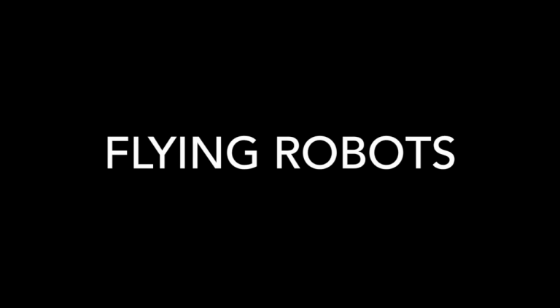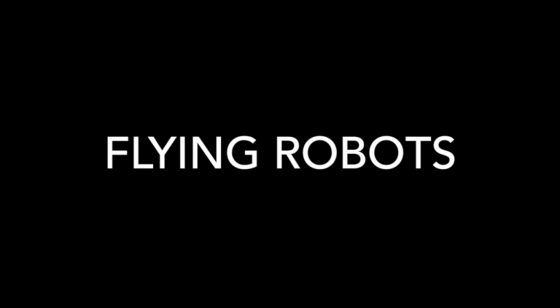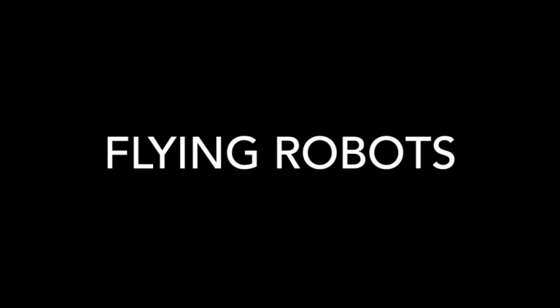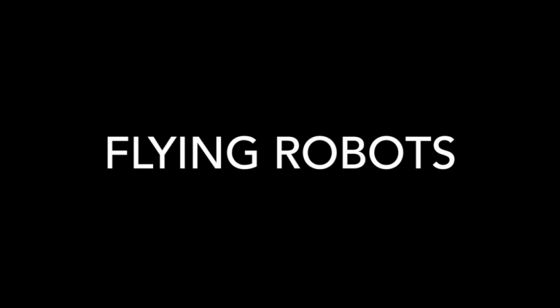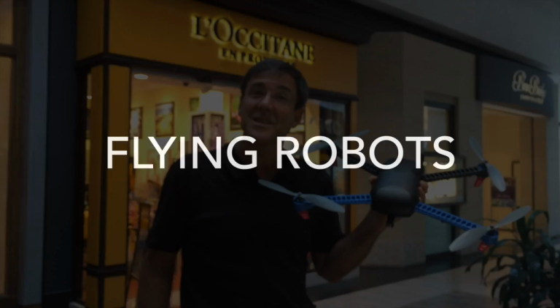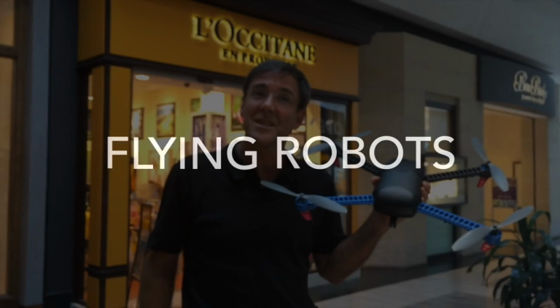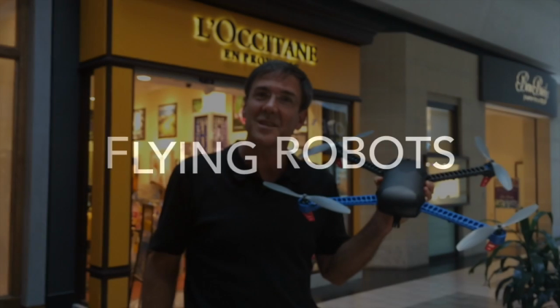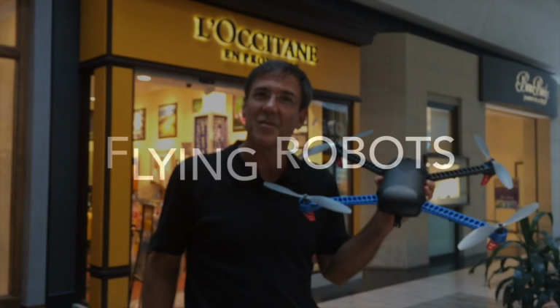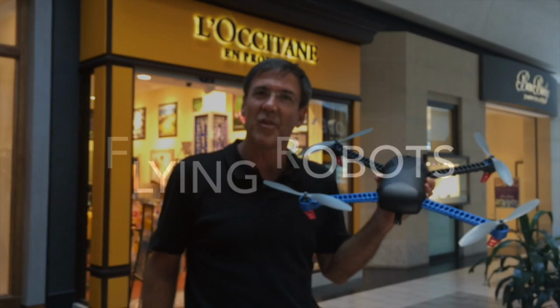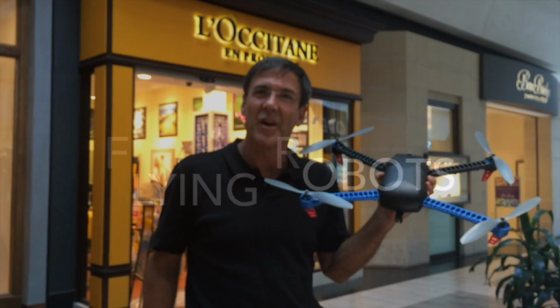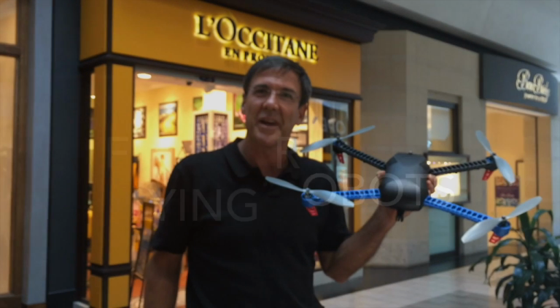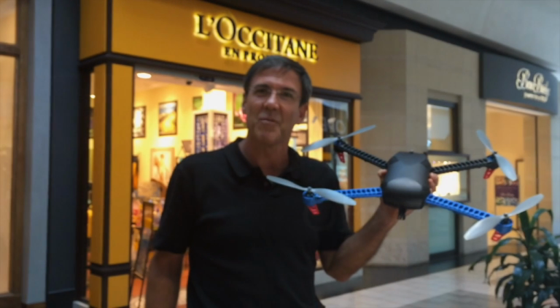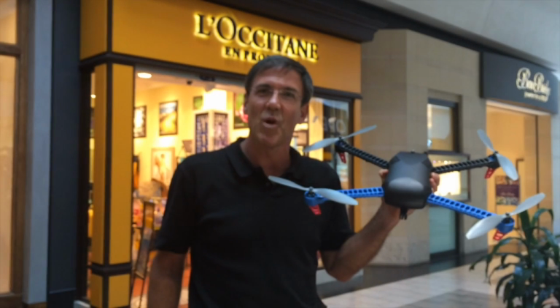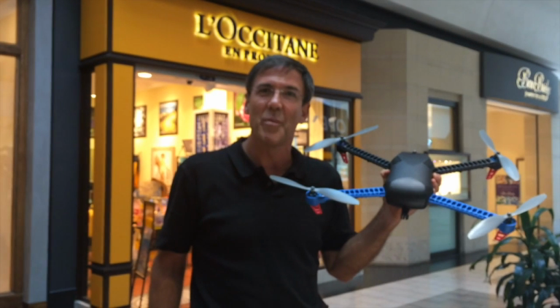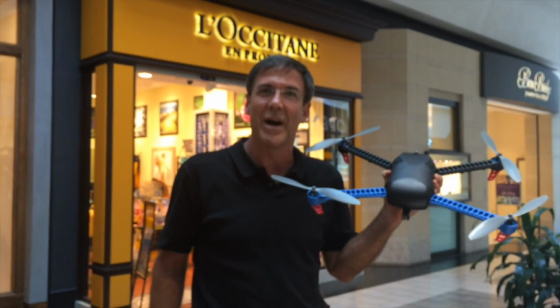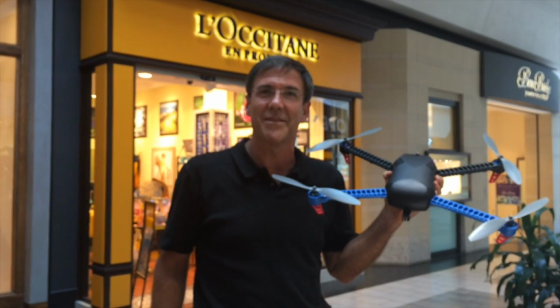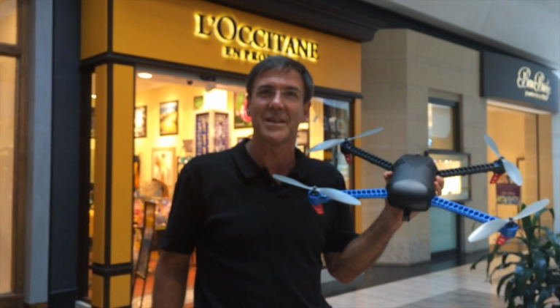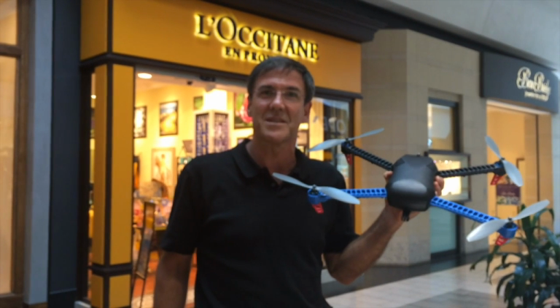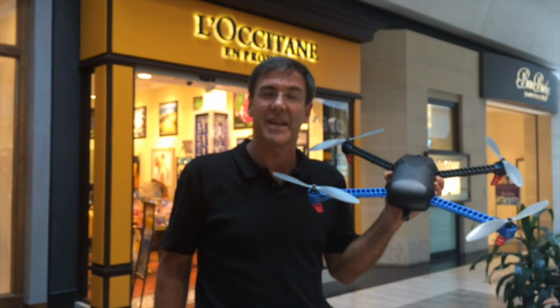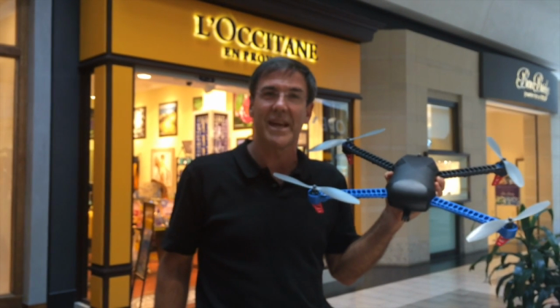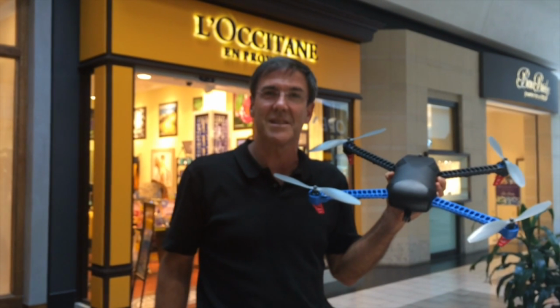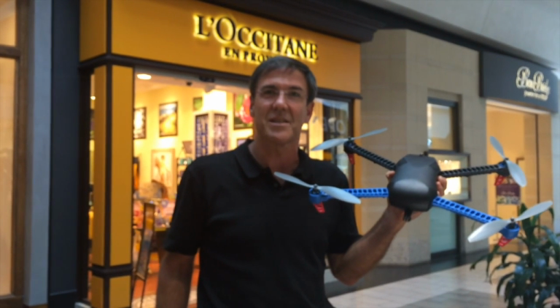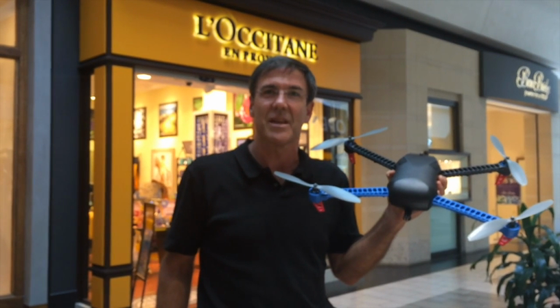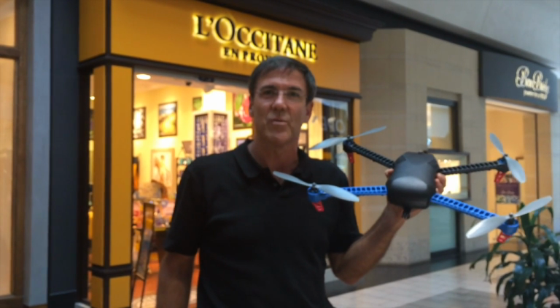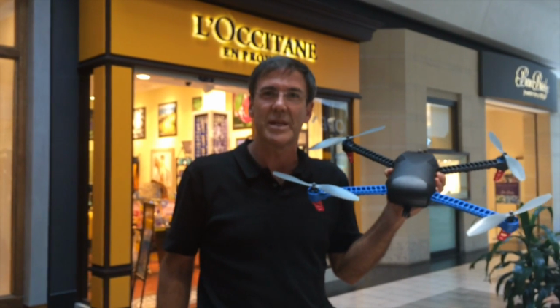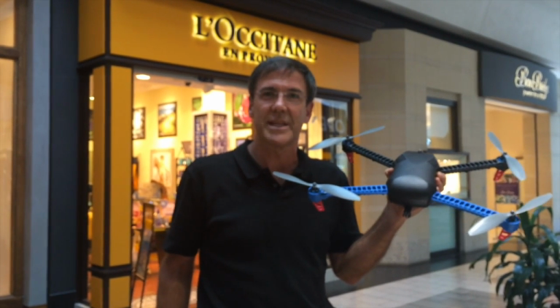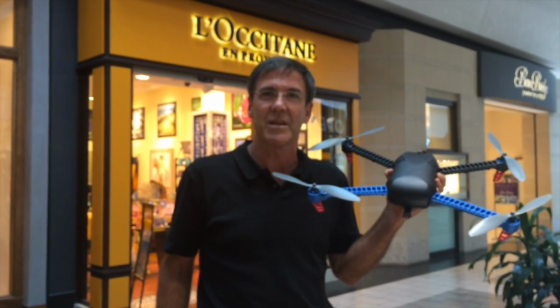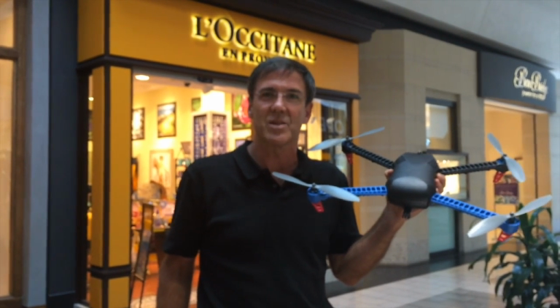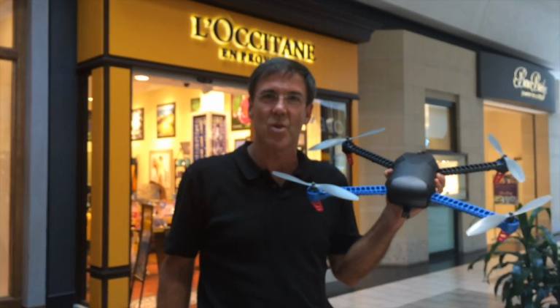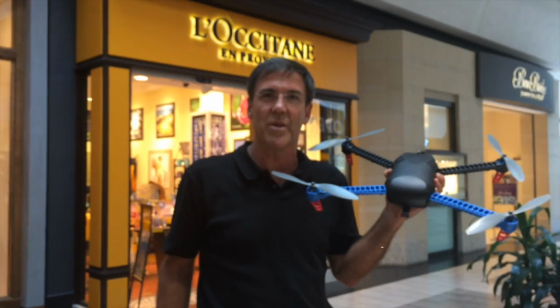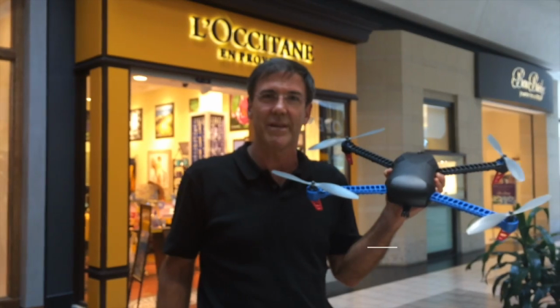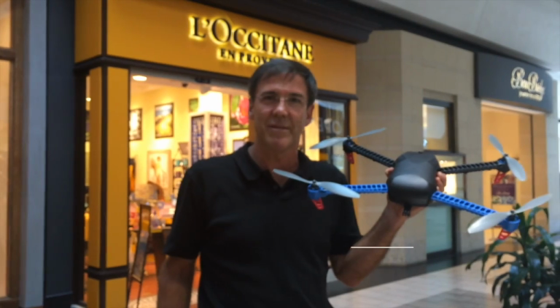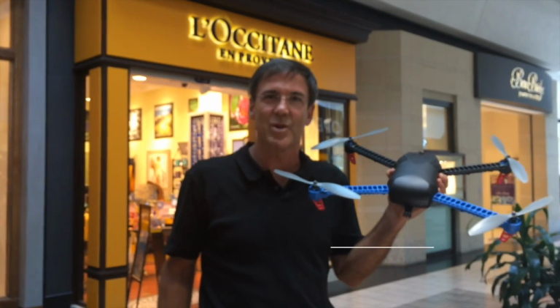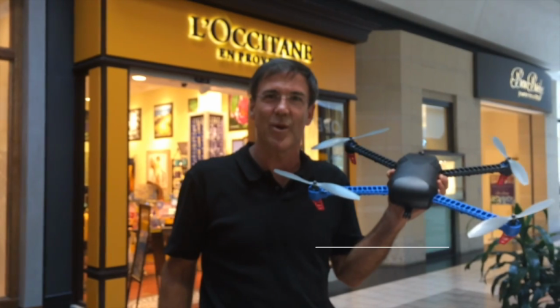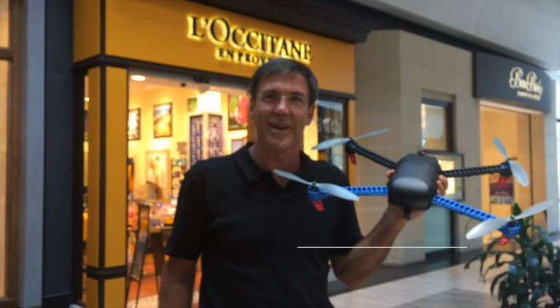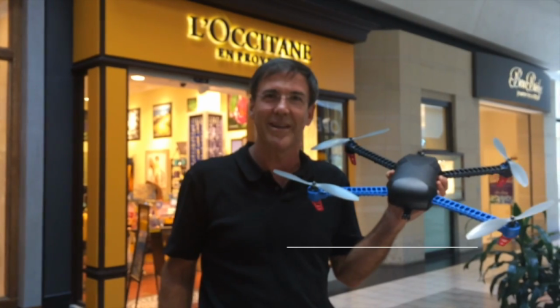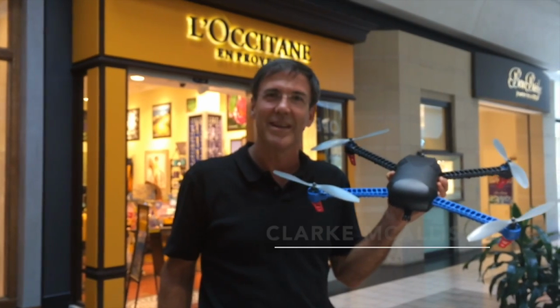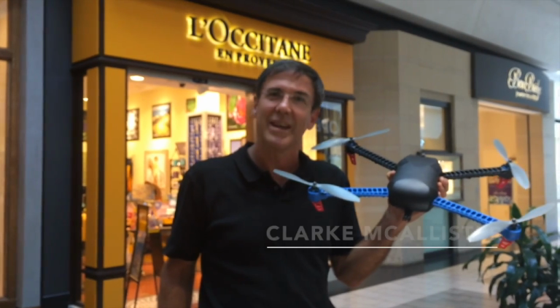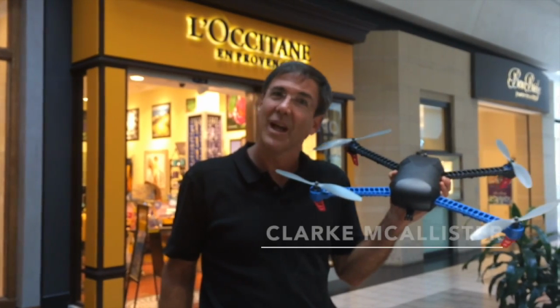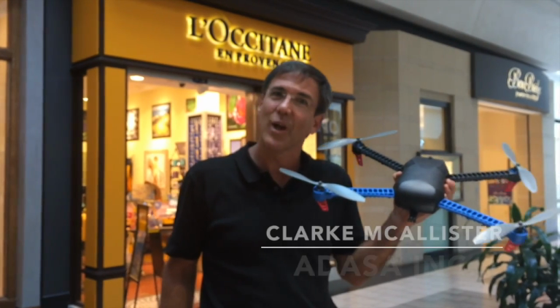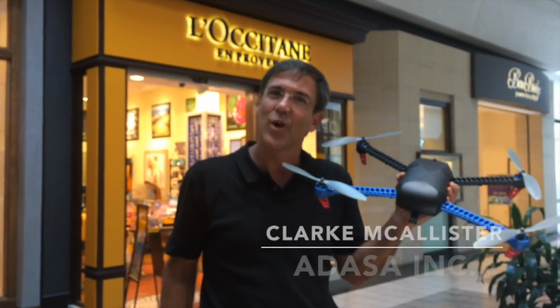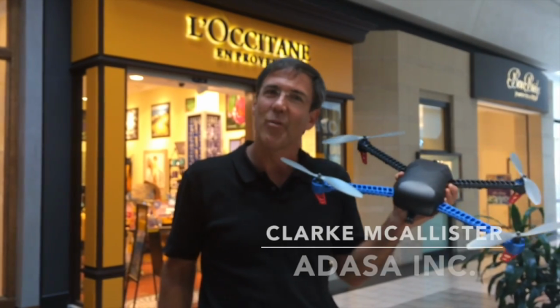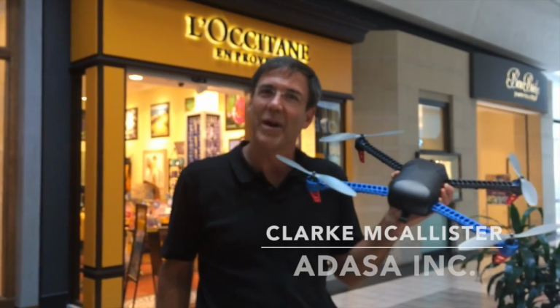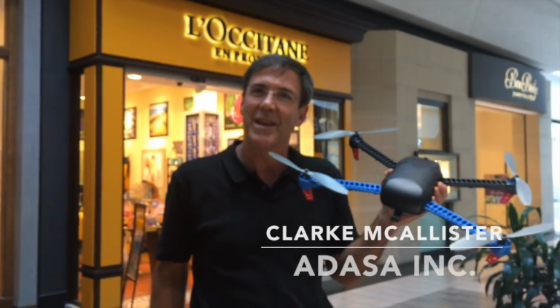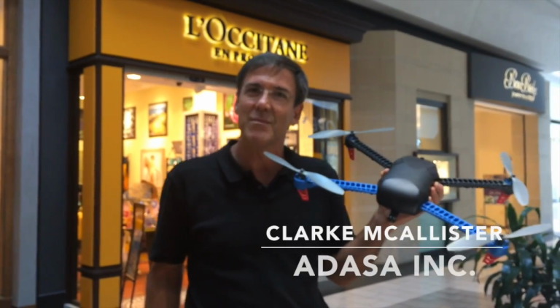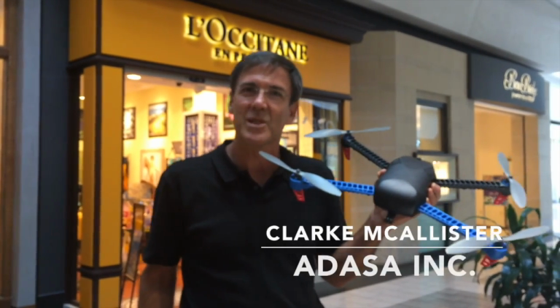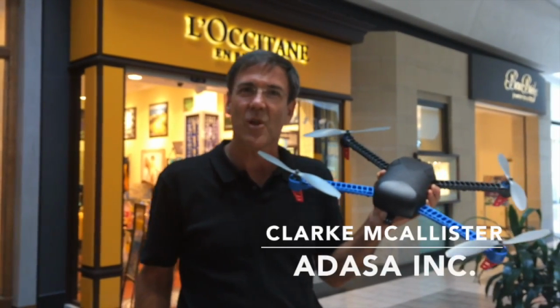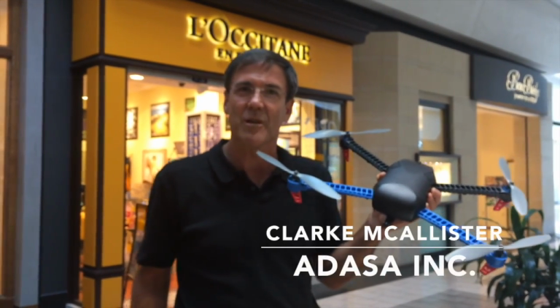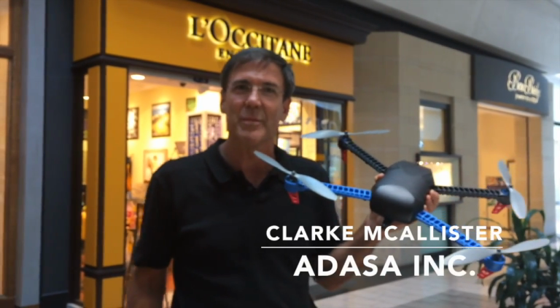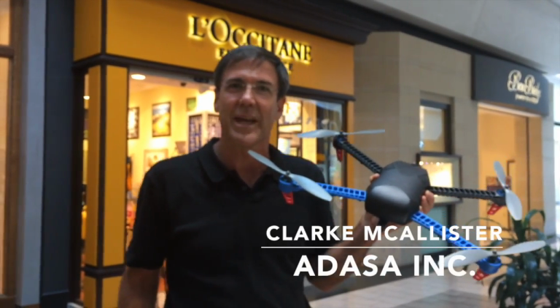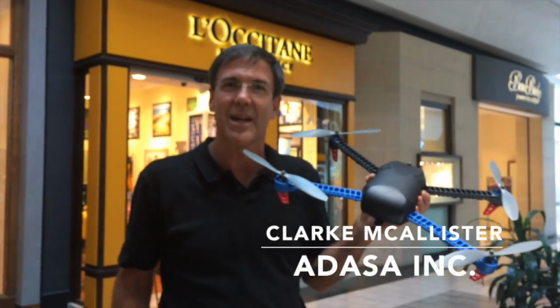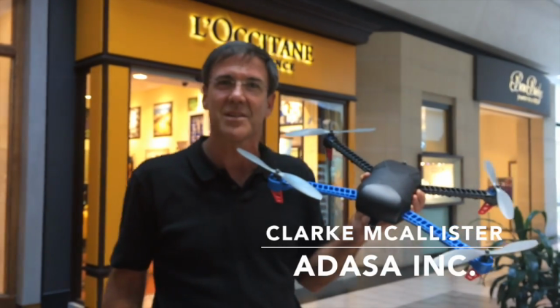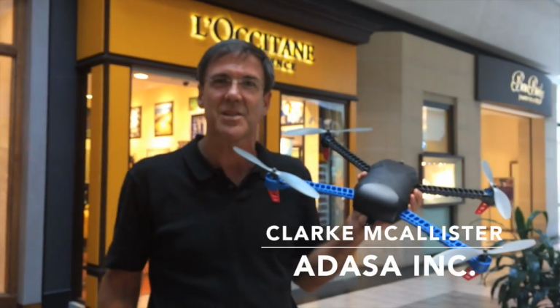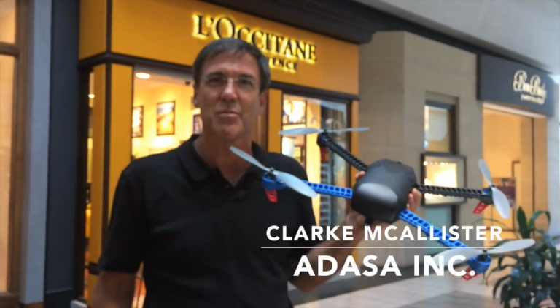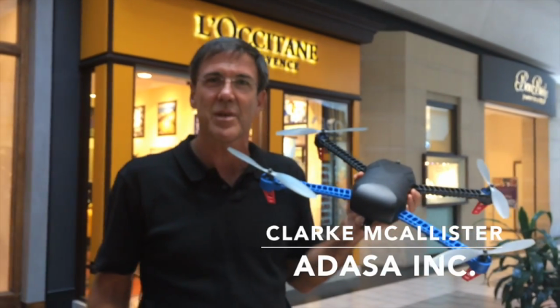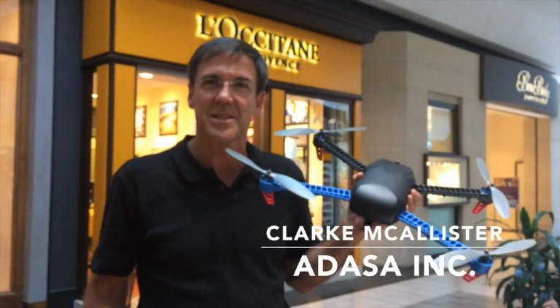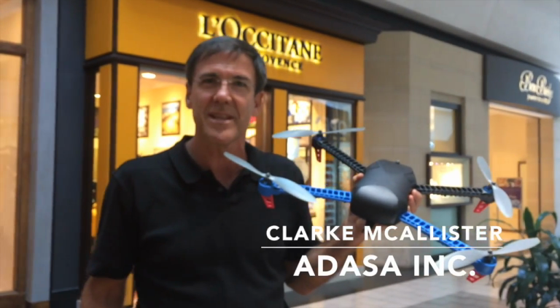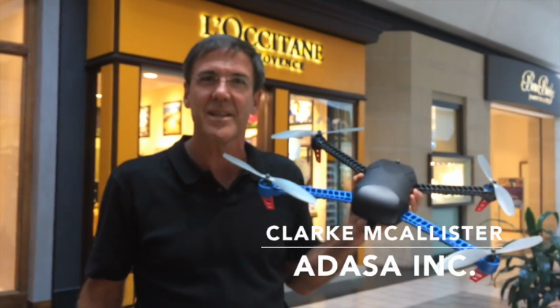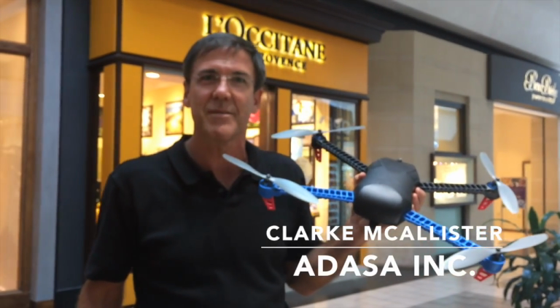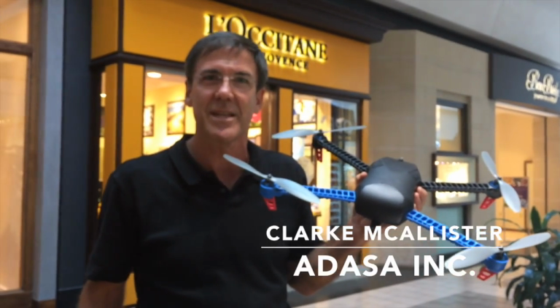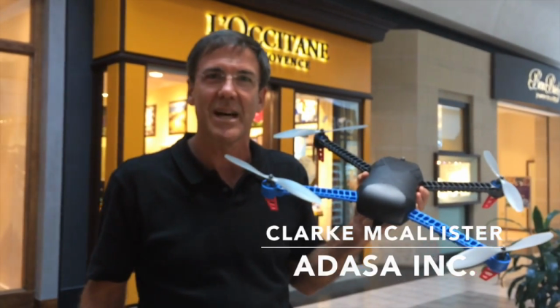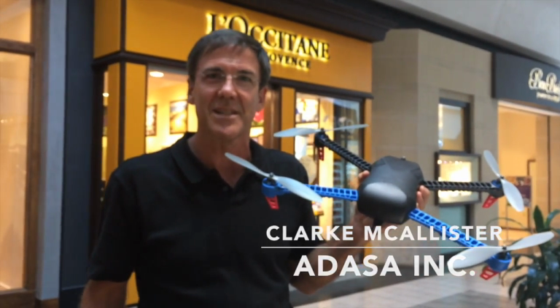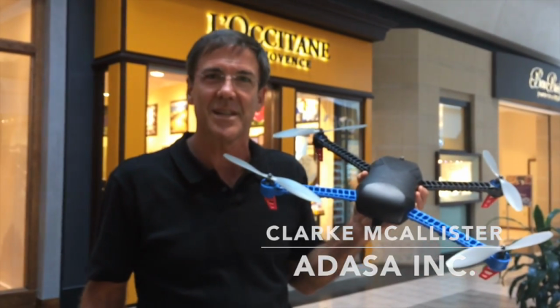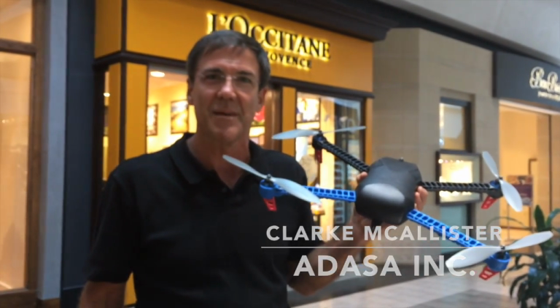This is a flying robot that scans retail store inventory. Hello, my name is Clark McAllister, president of ADASA.